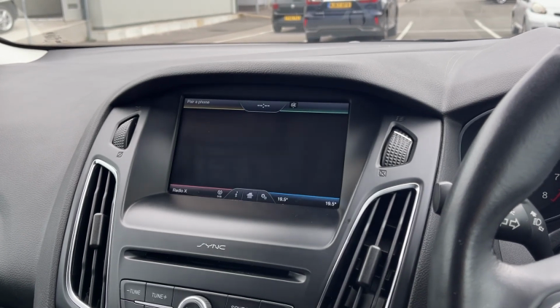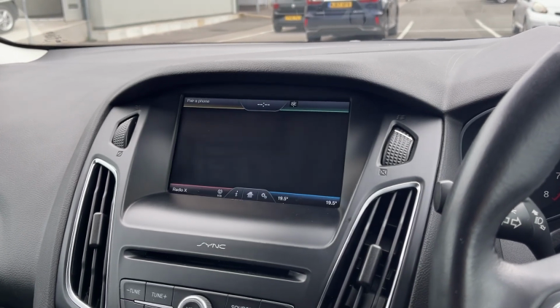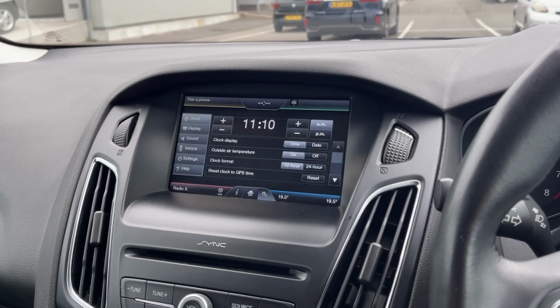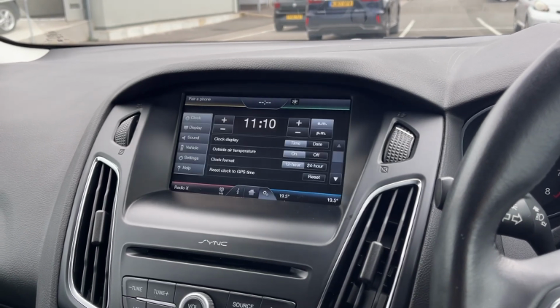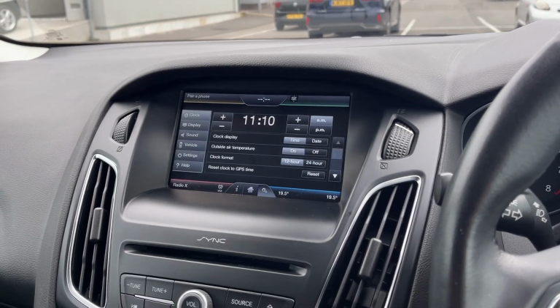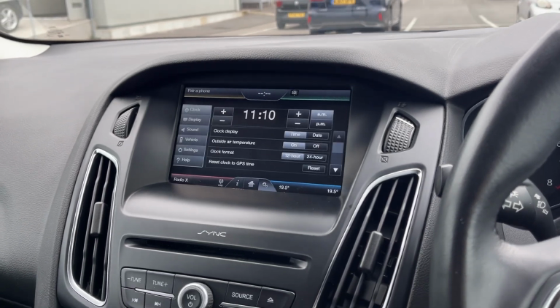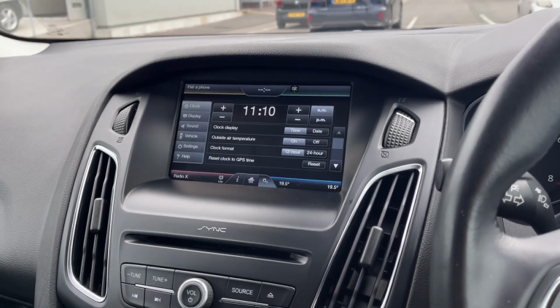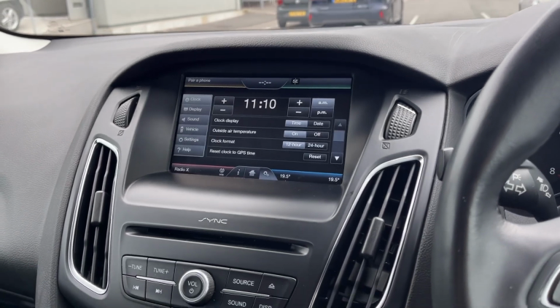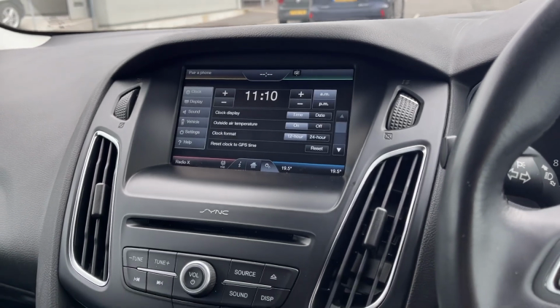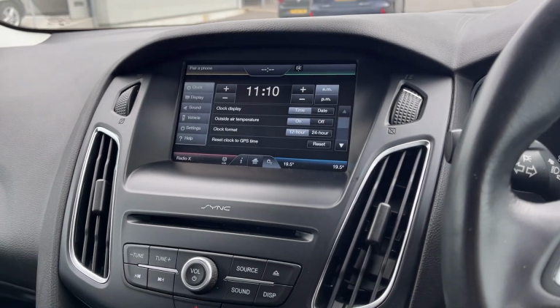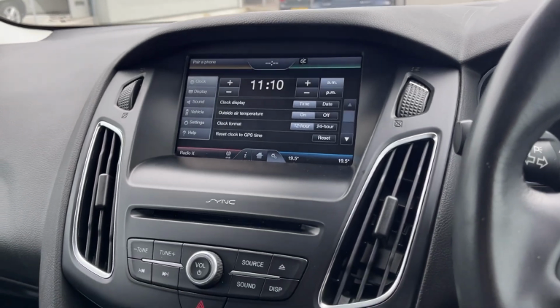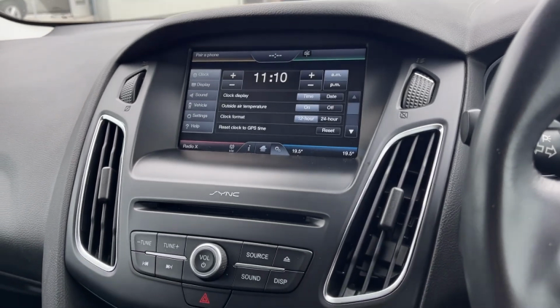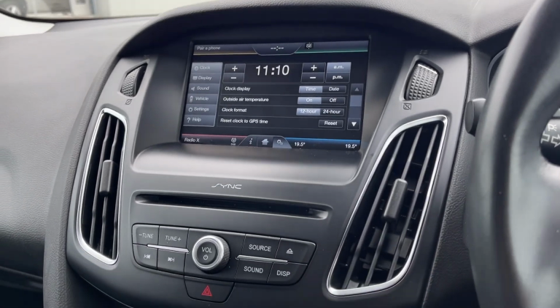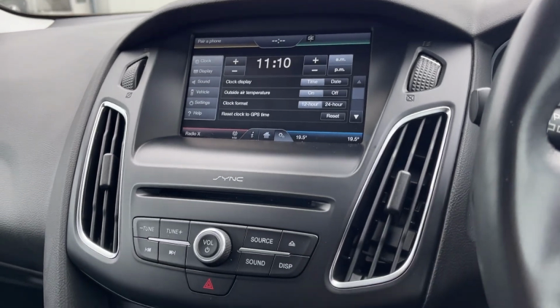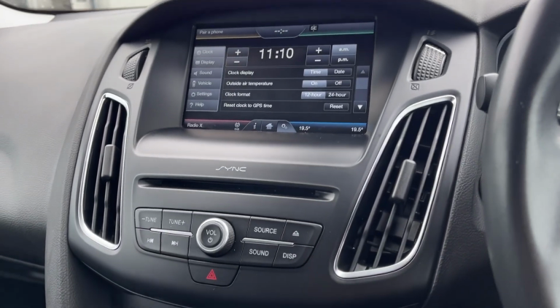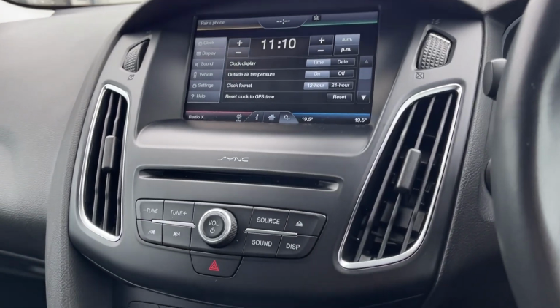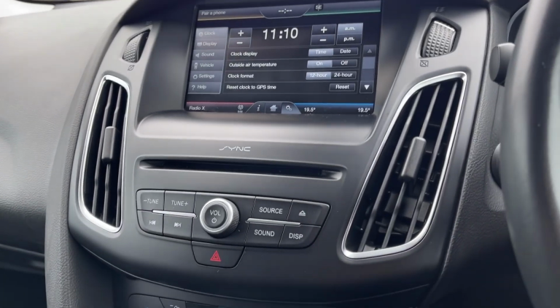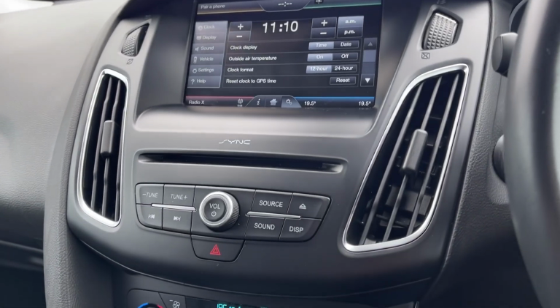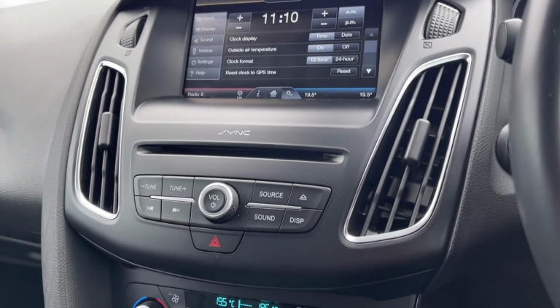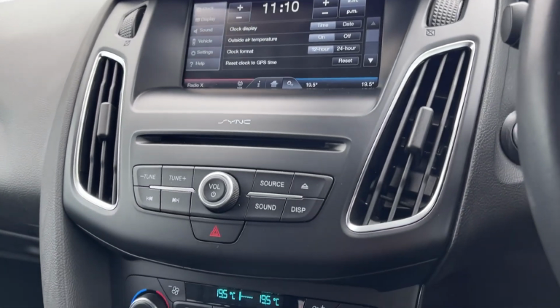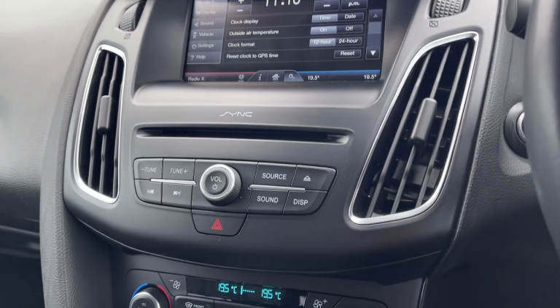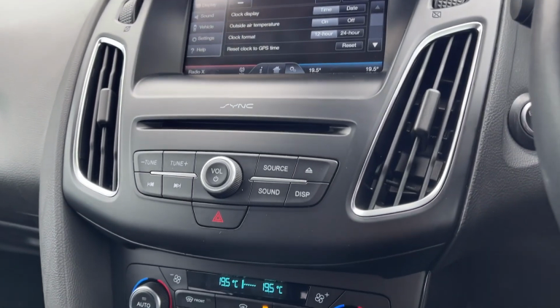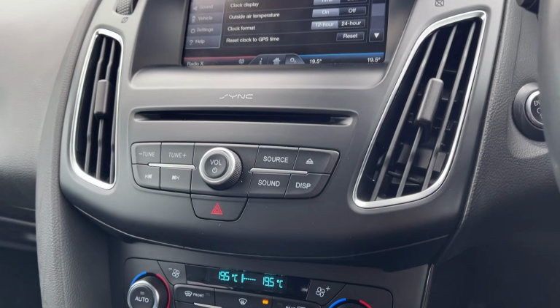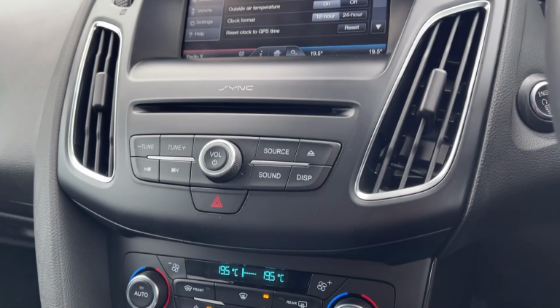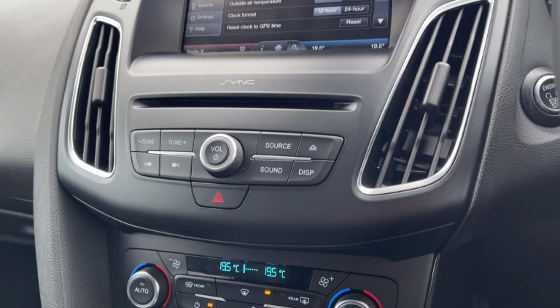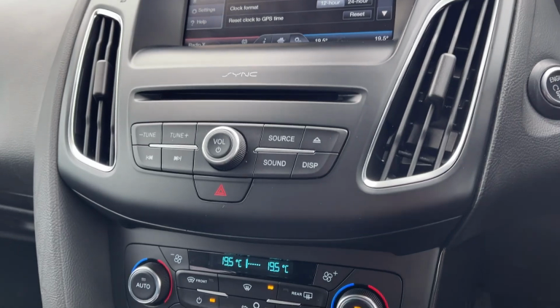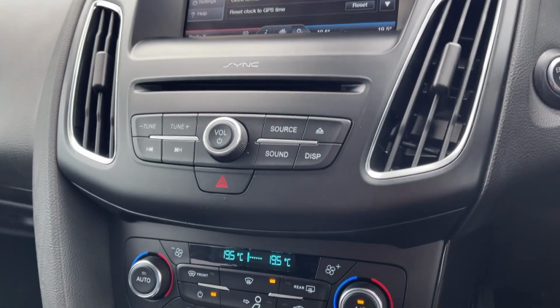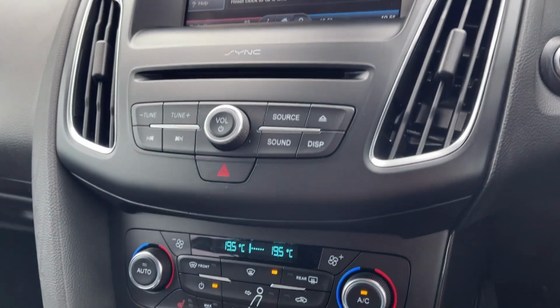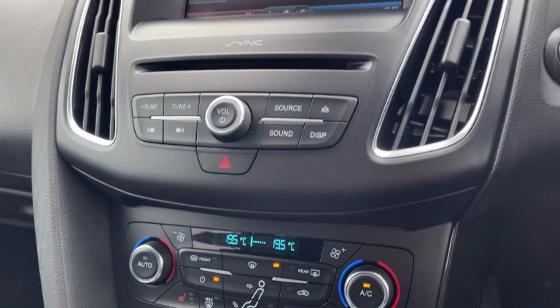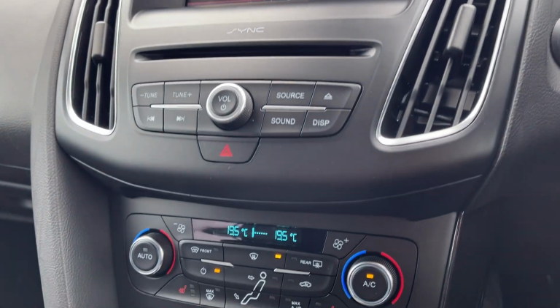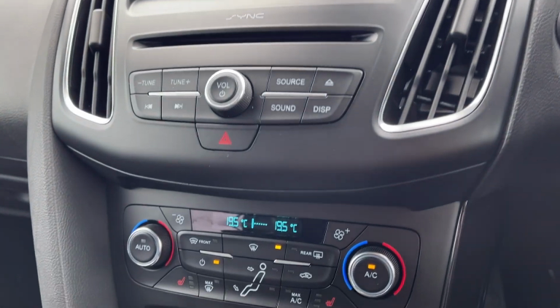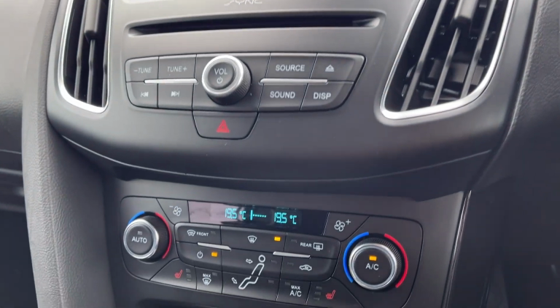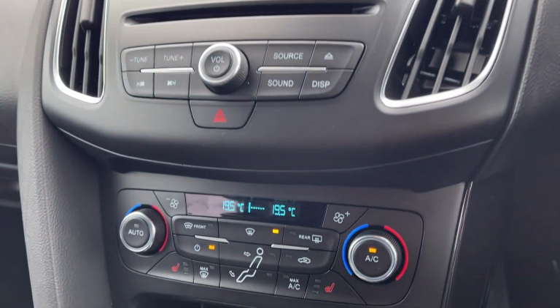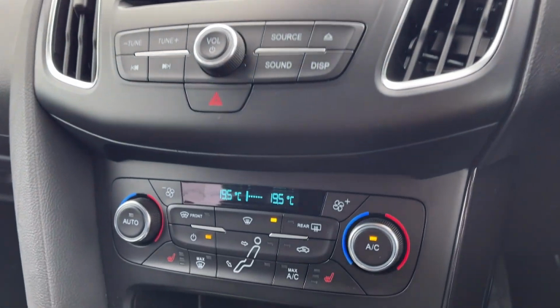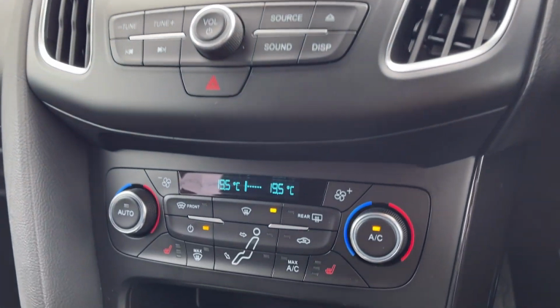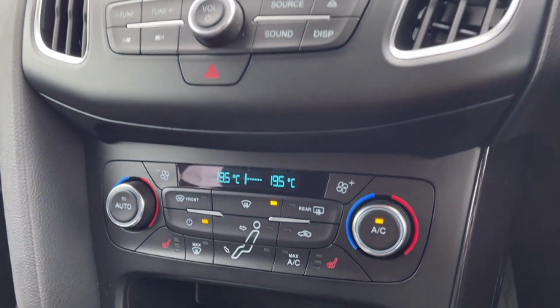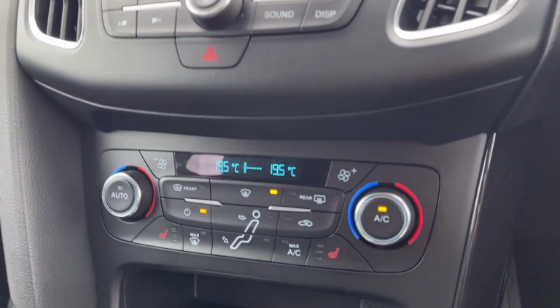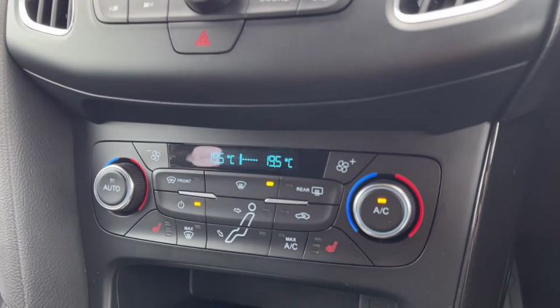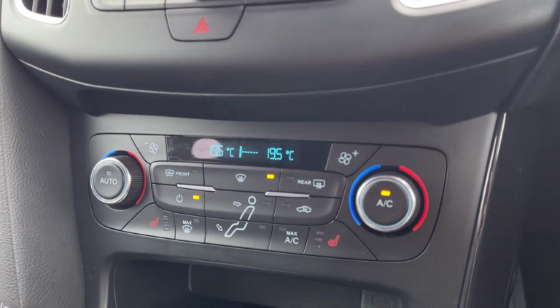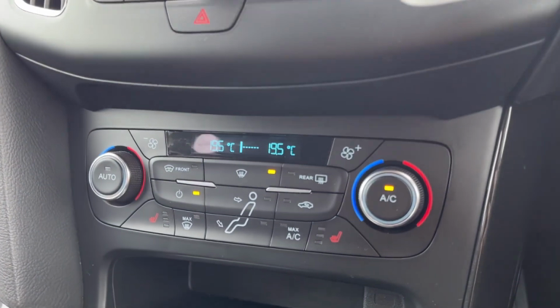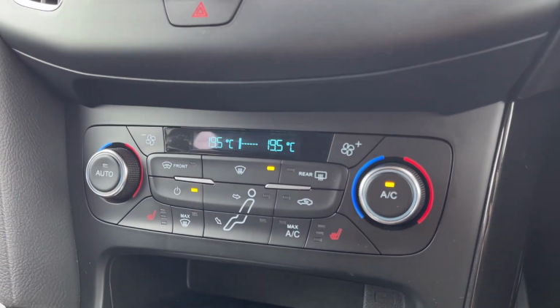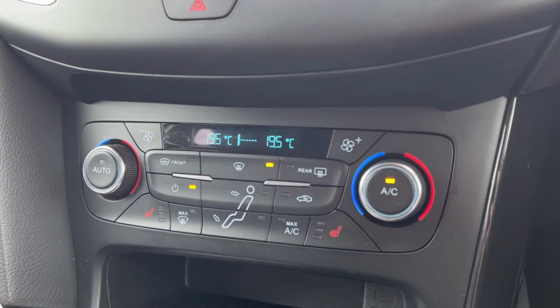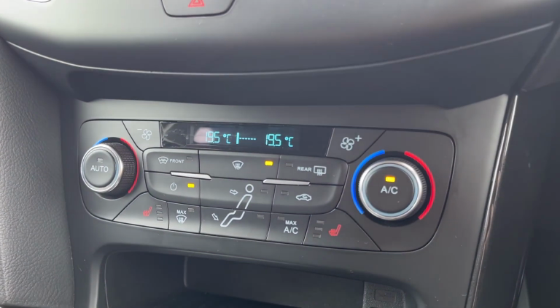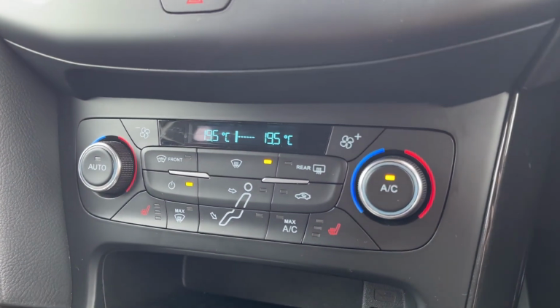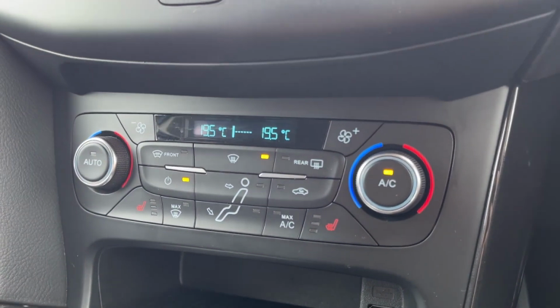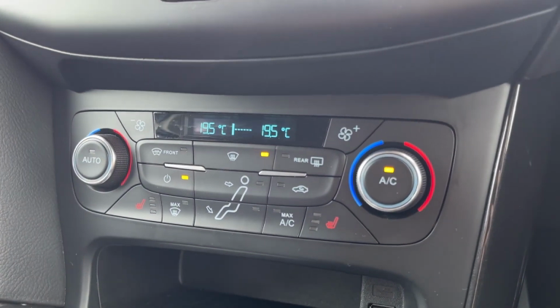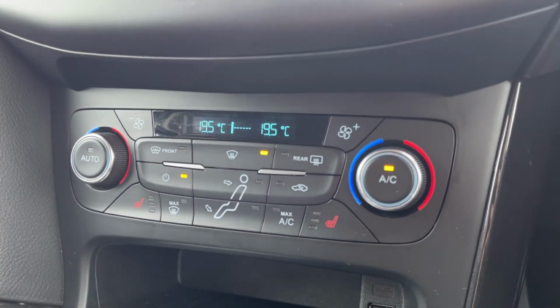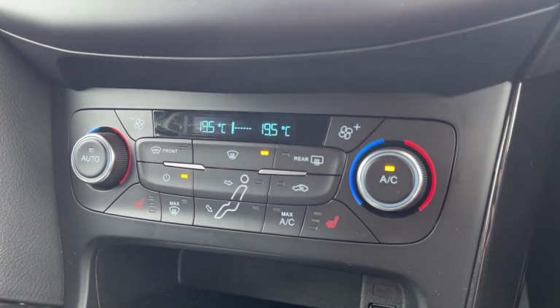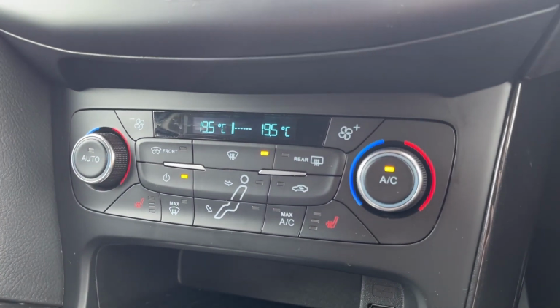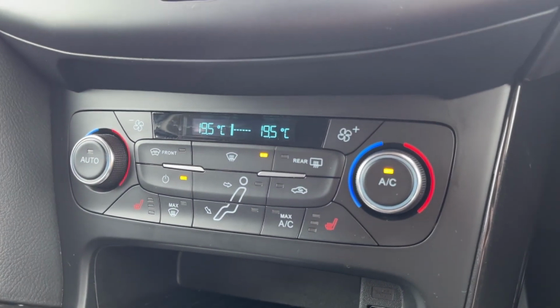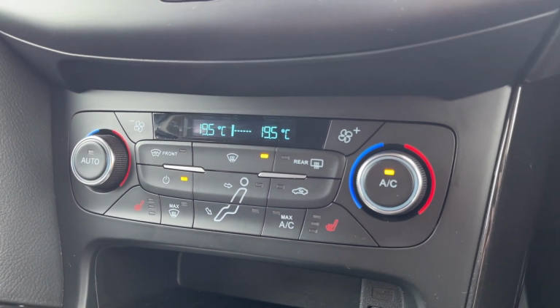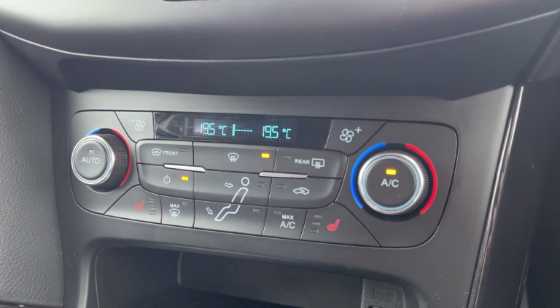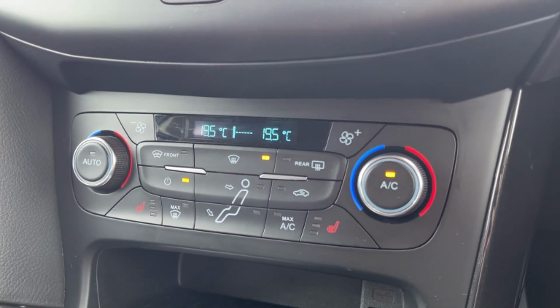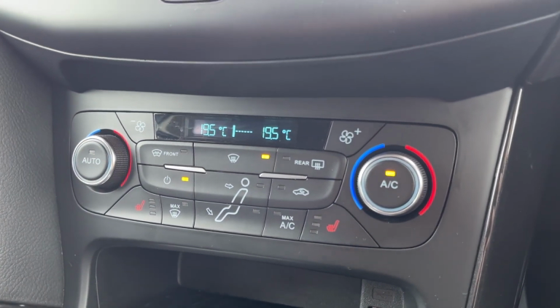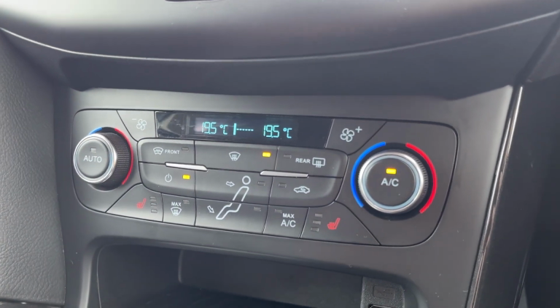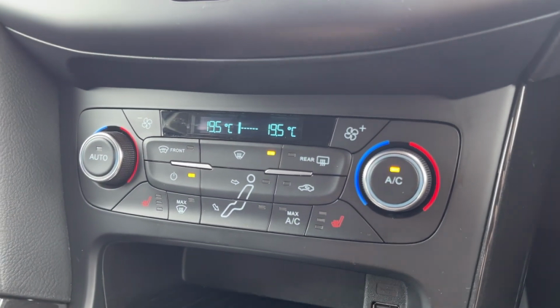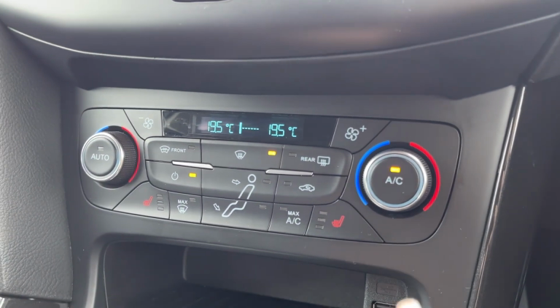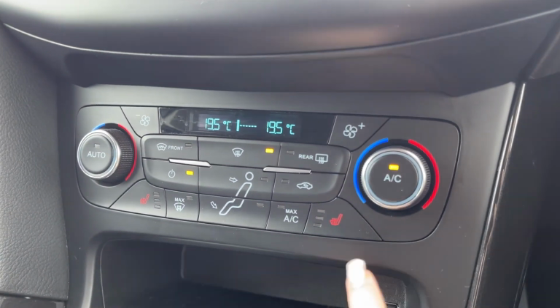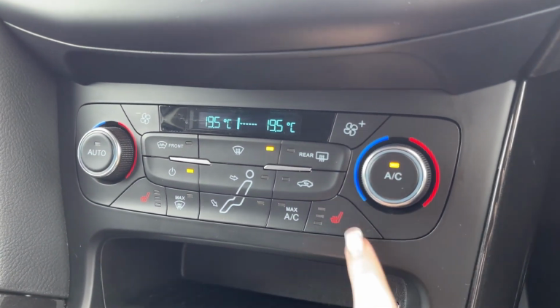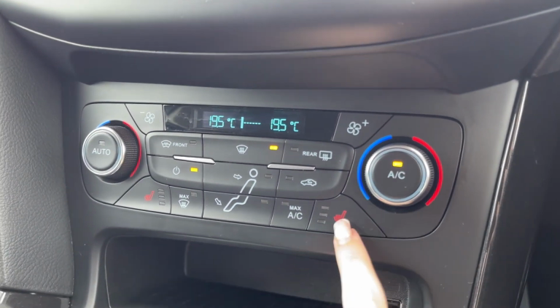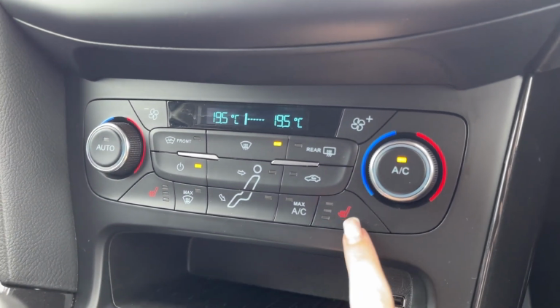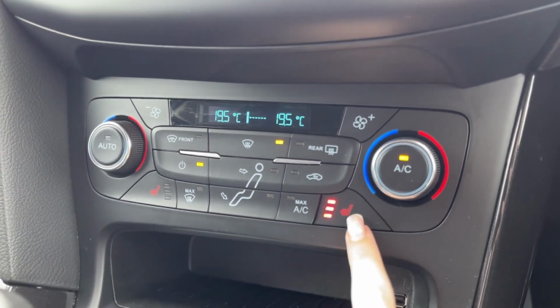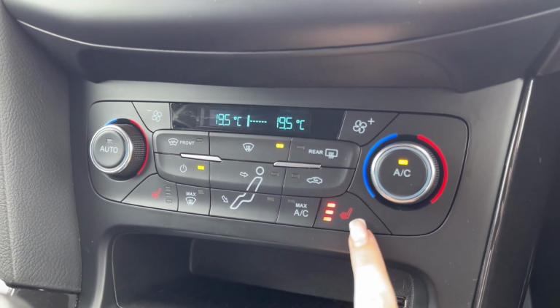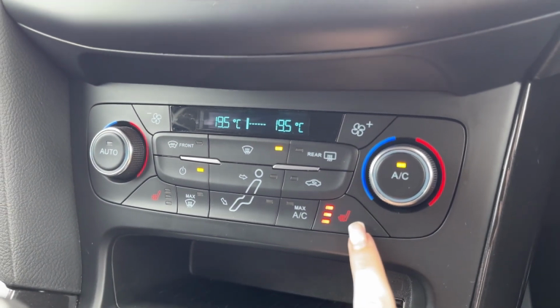Just below the media screen you will find some of the shortcut buttons for use in the screen, and then below again you've got the physical controls for the climate control.